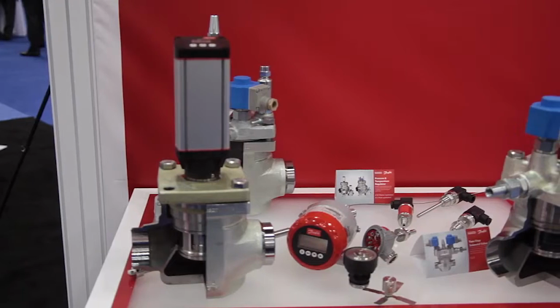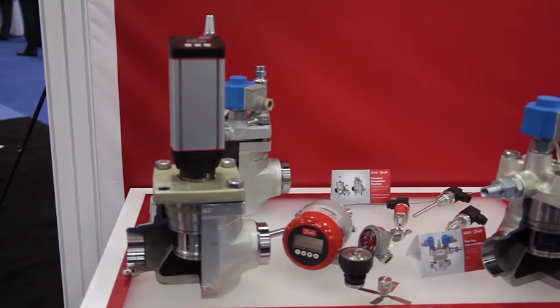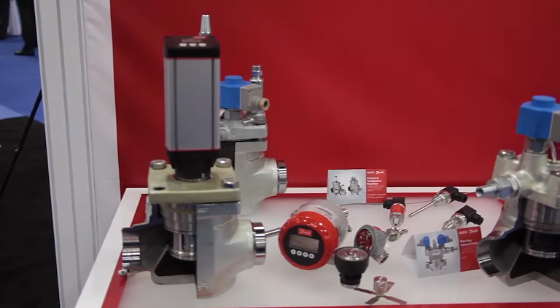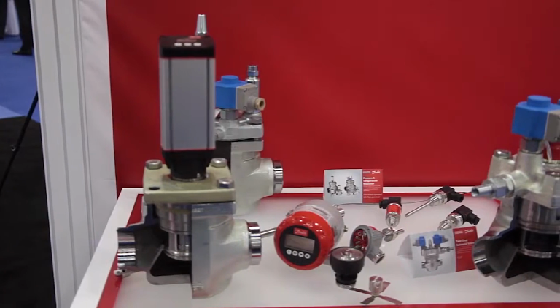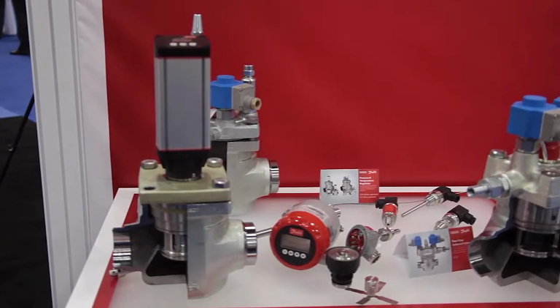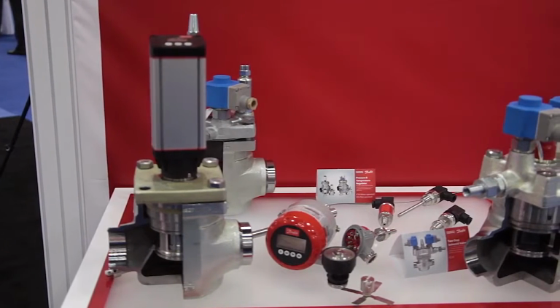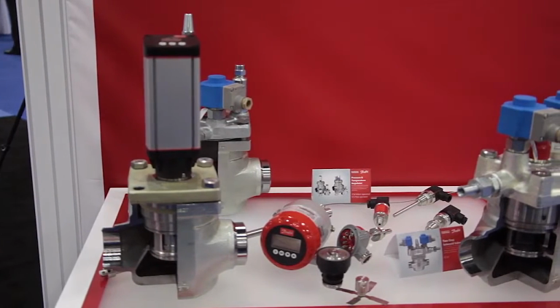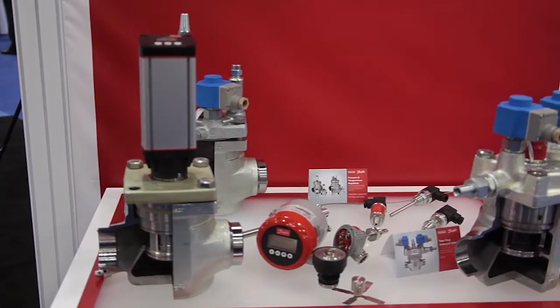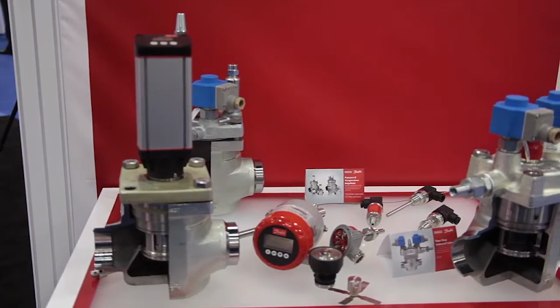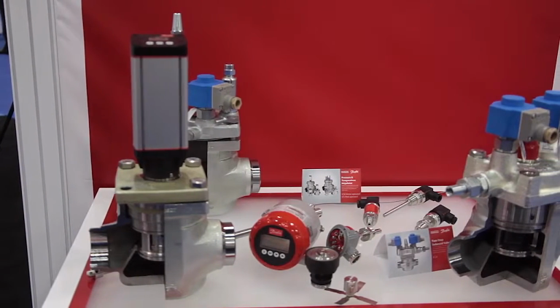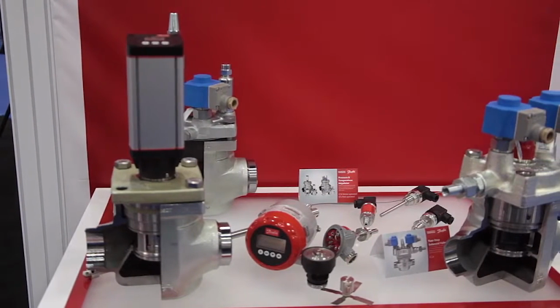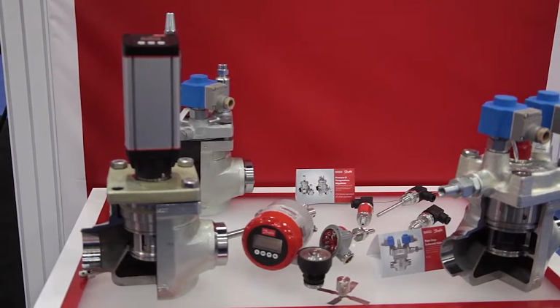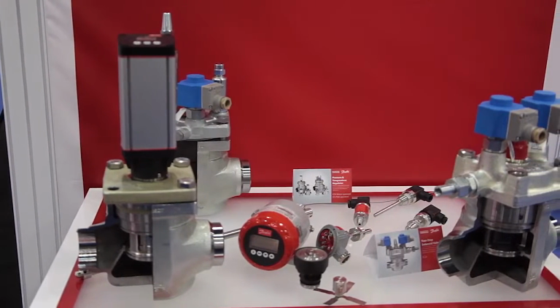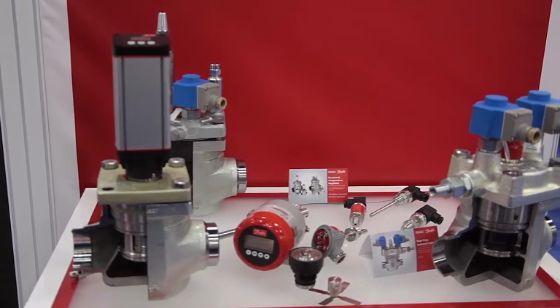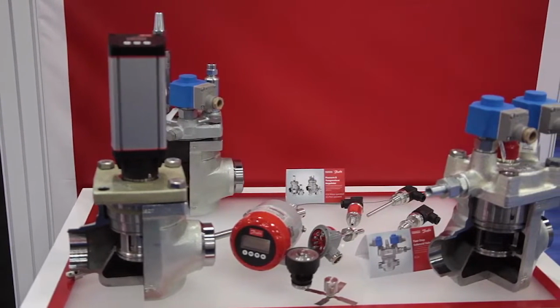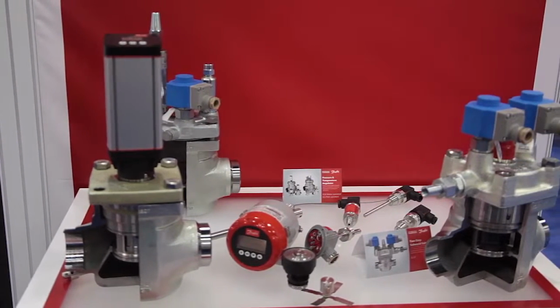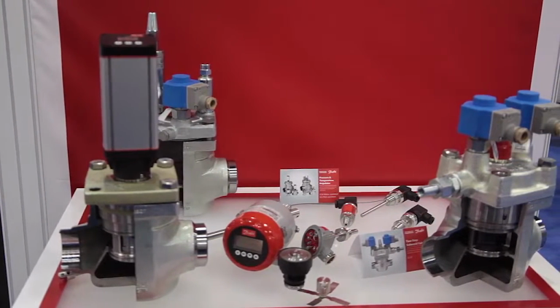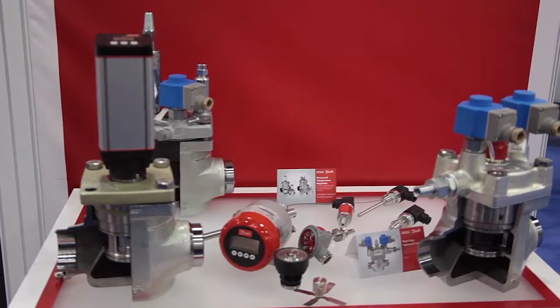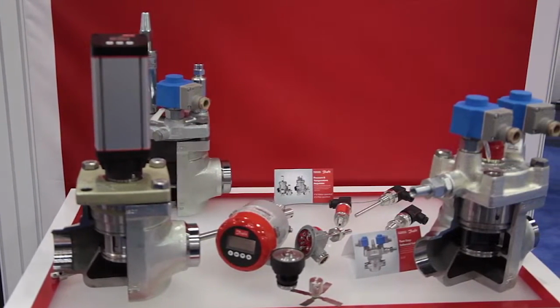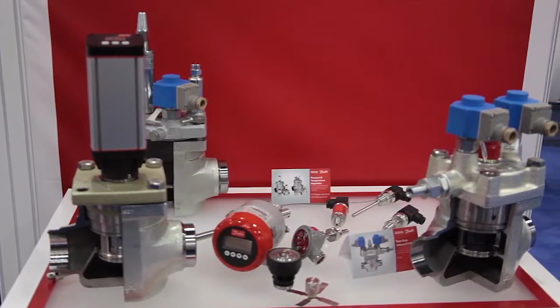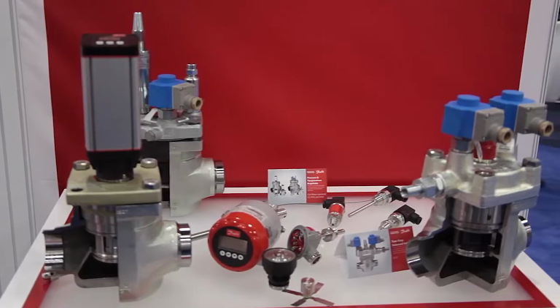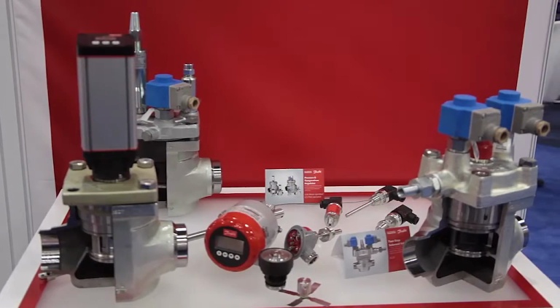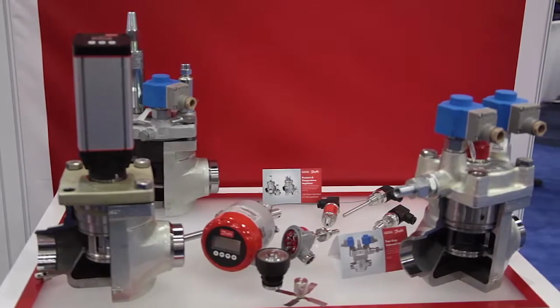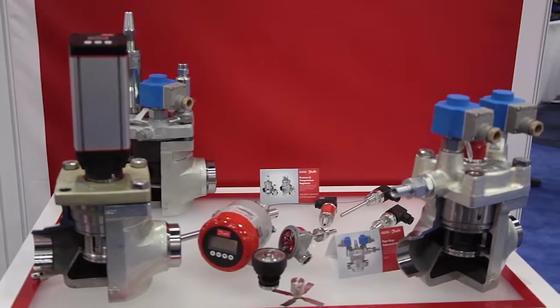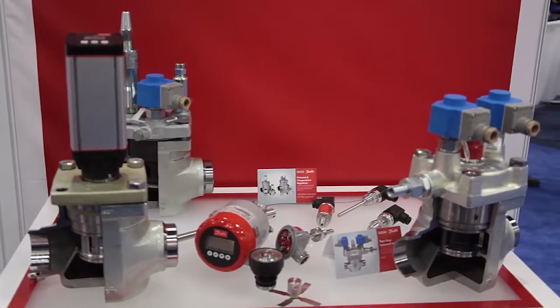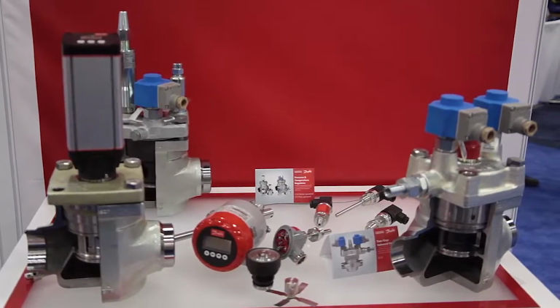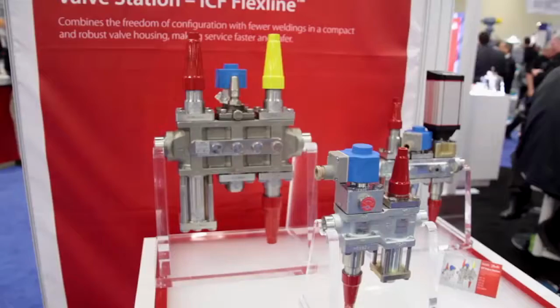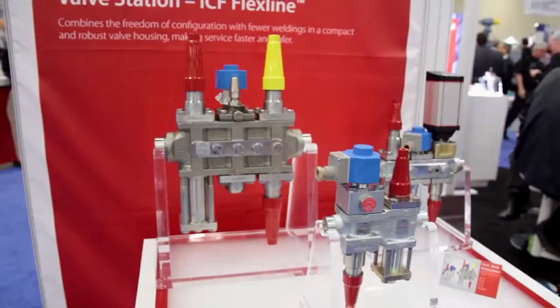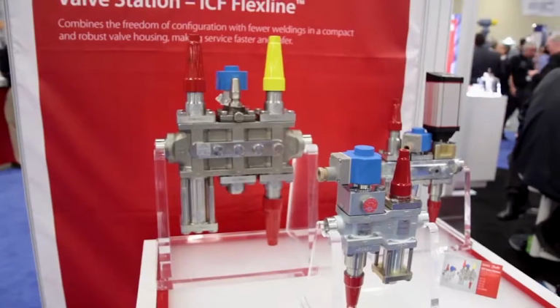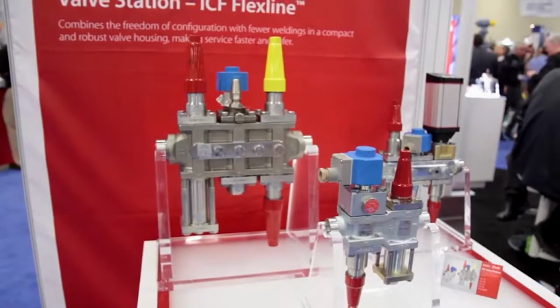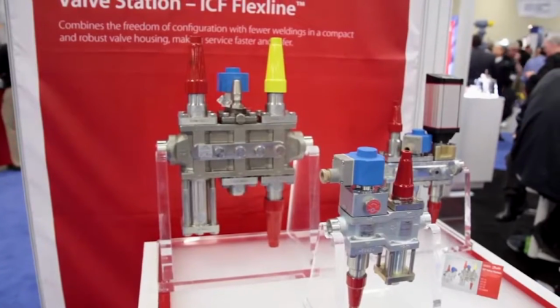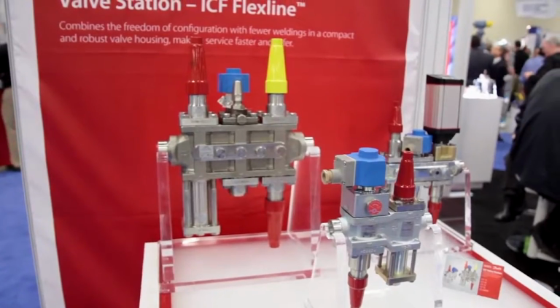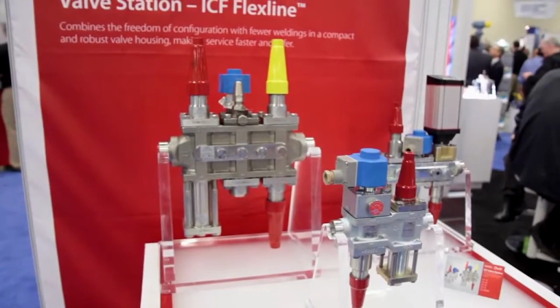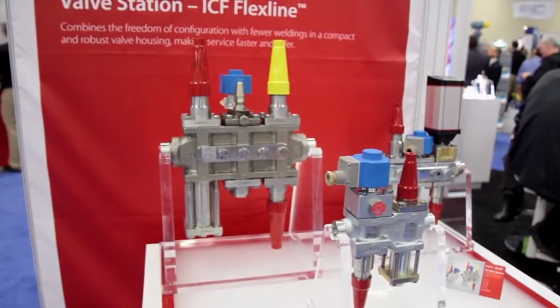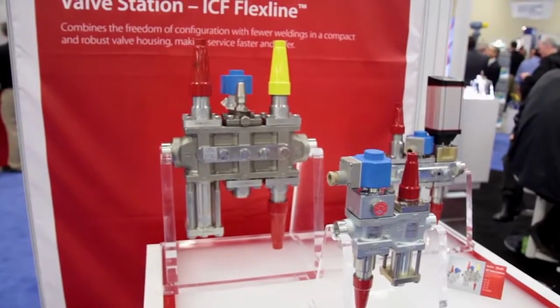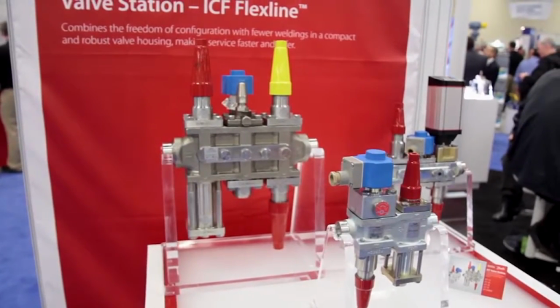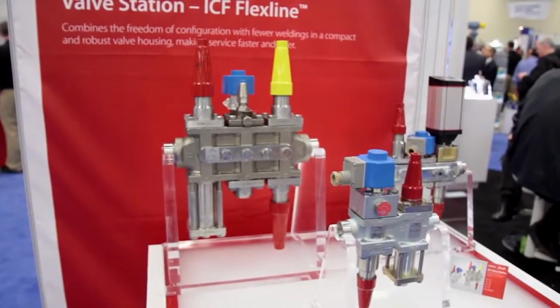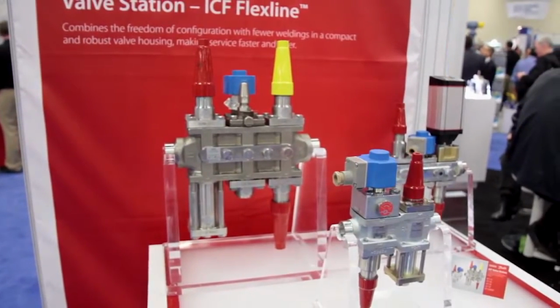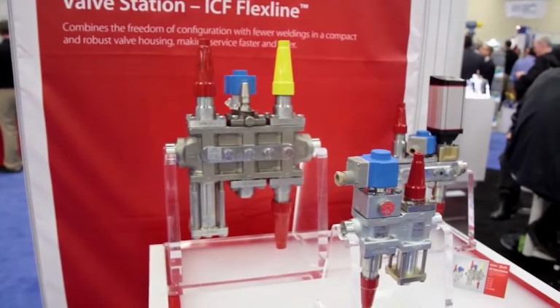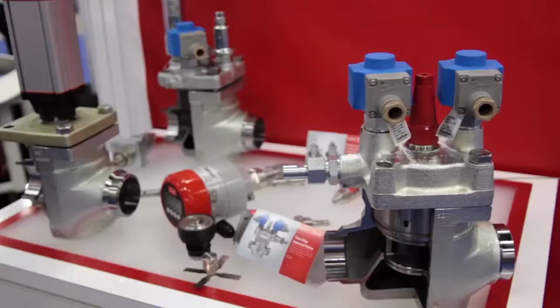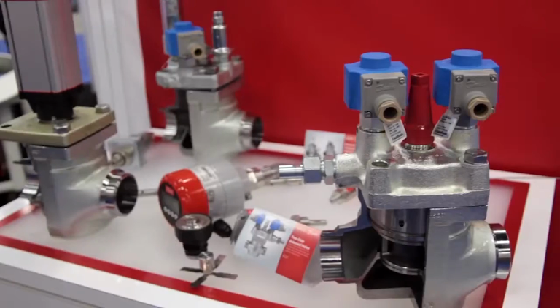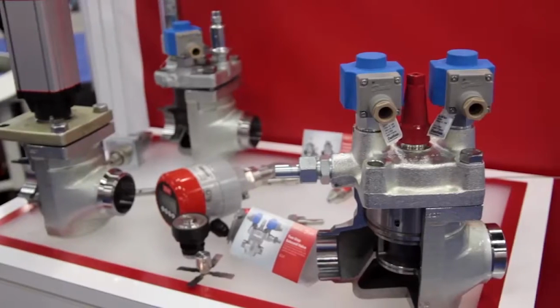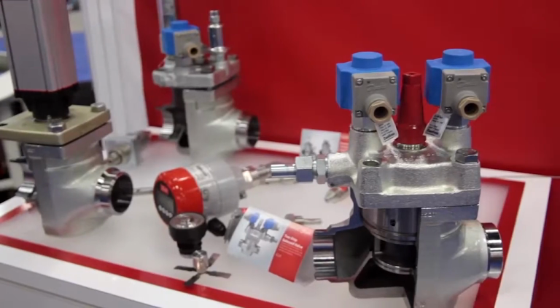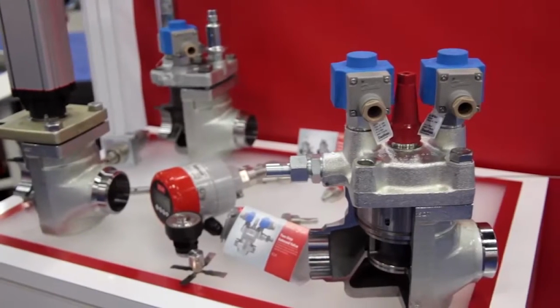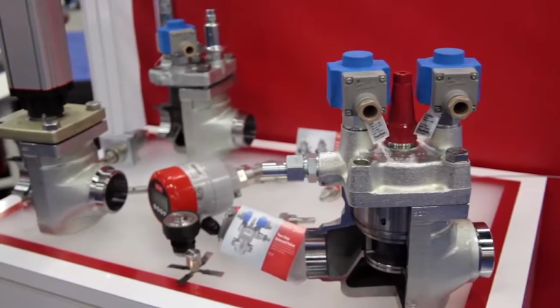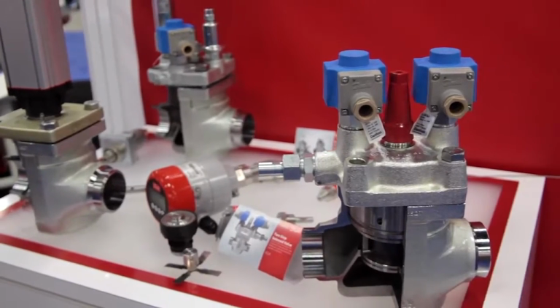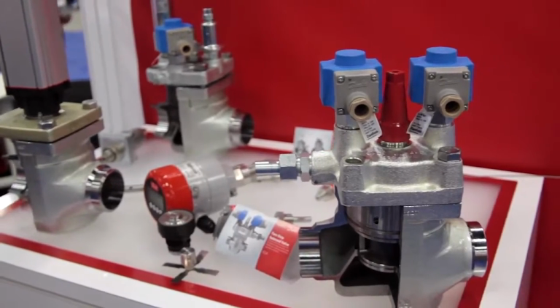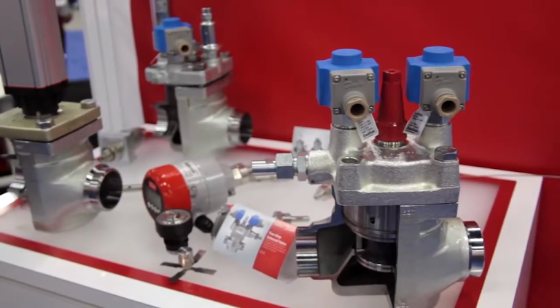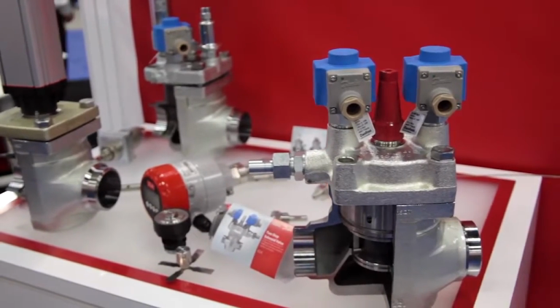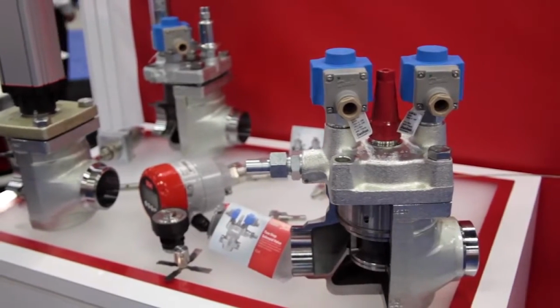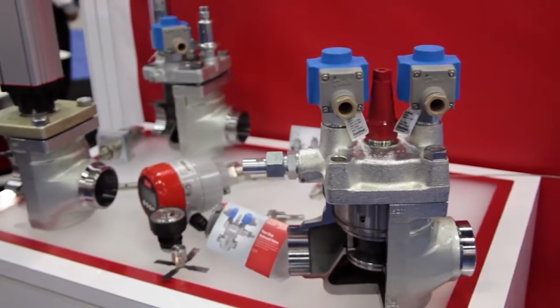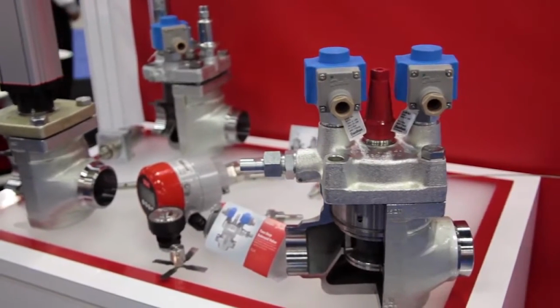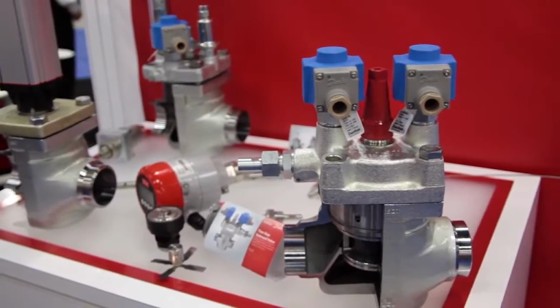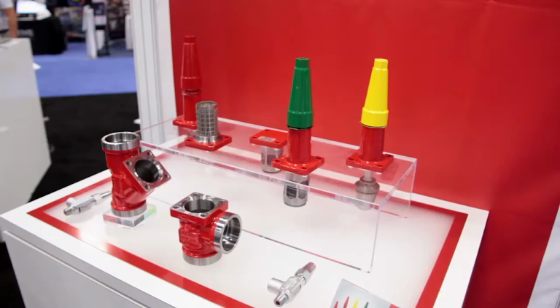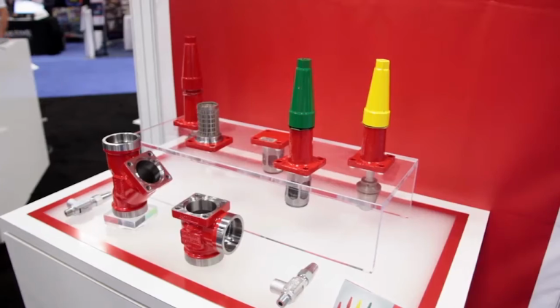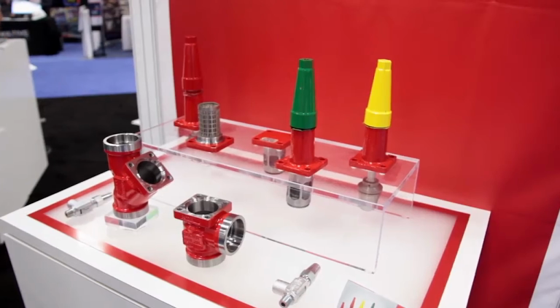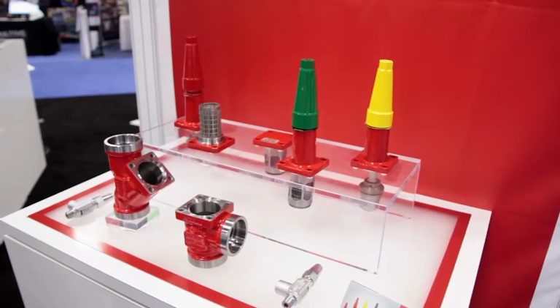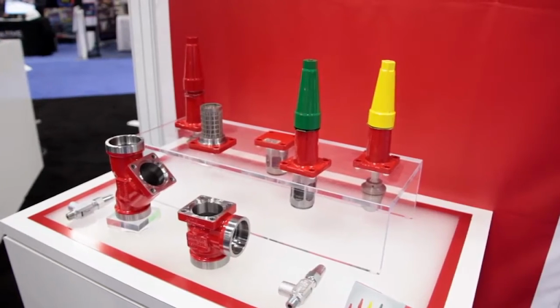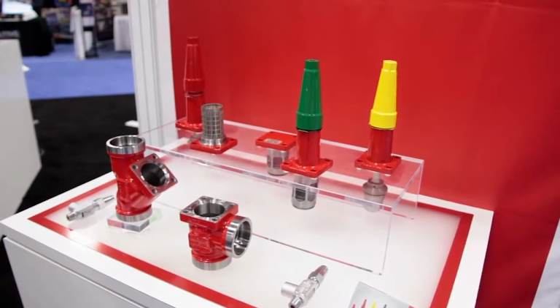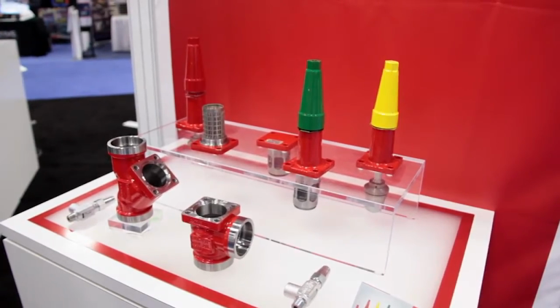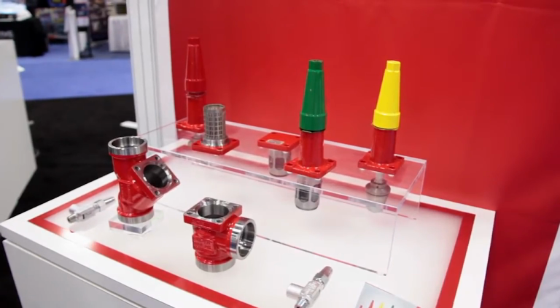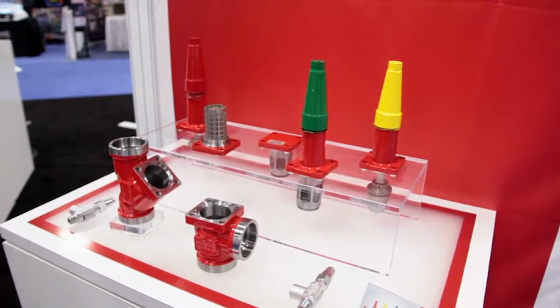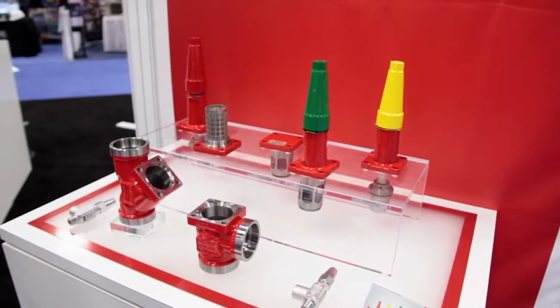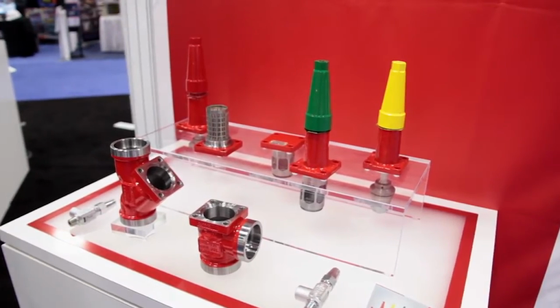The FlexLine product family consists of three categories: ICF valve stations, ICV control valves, and SVL line components.